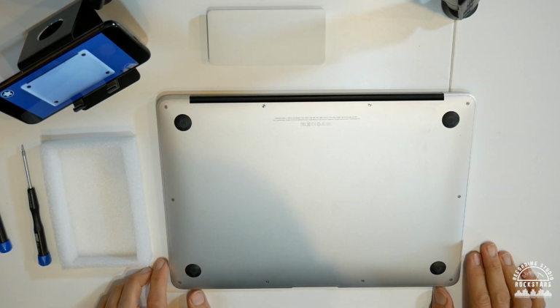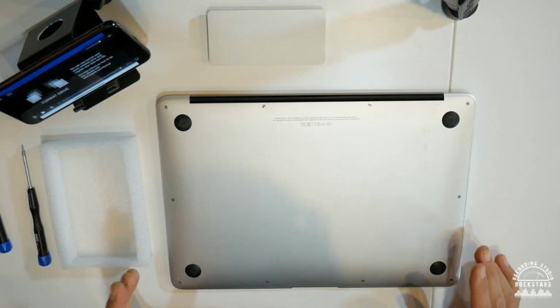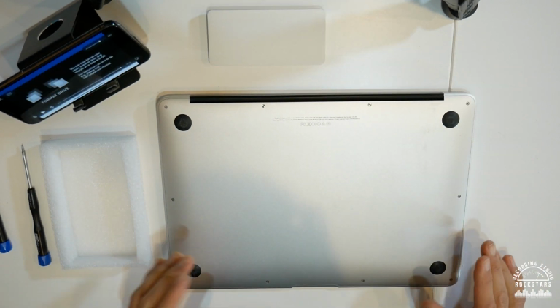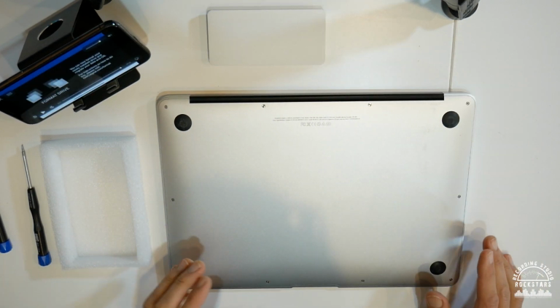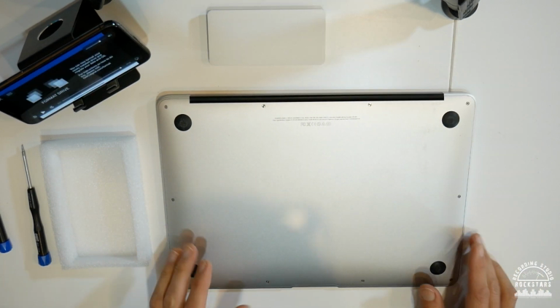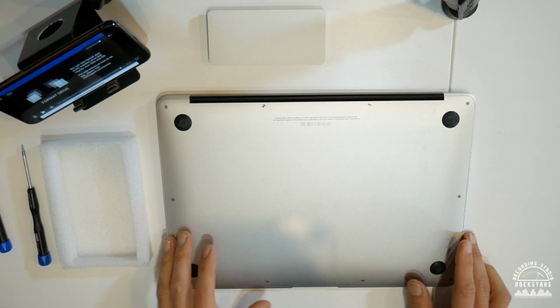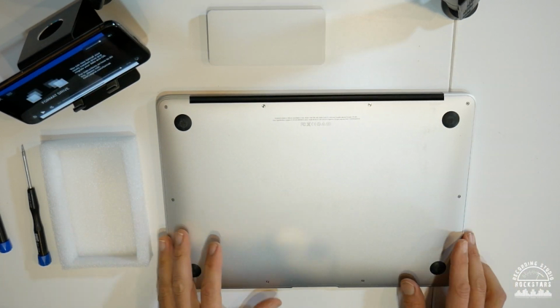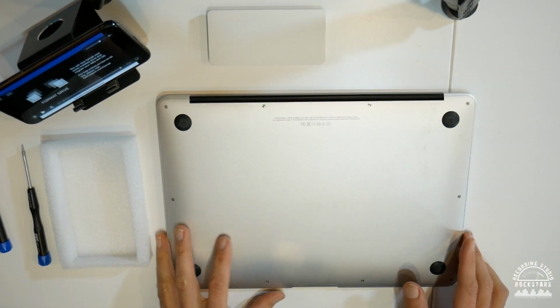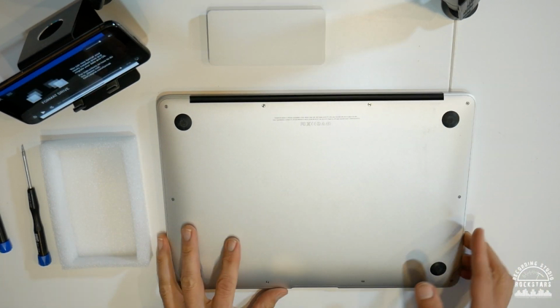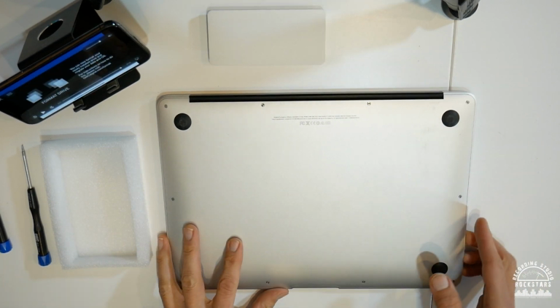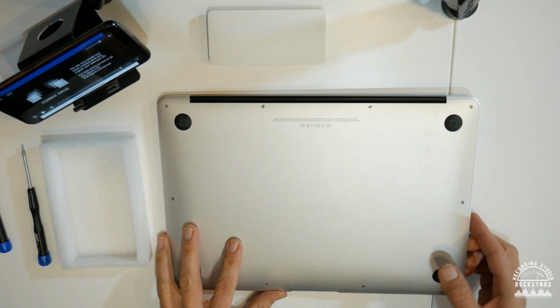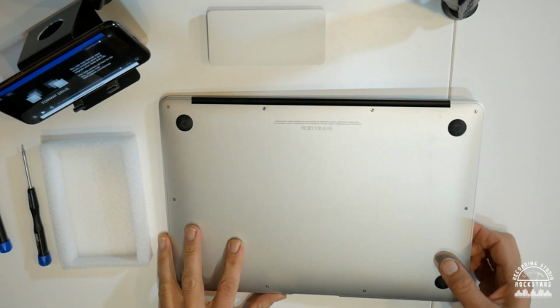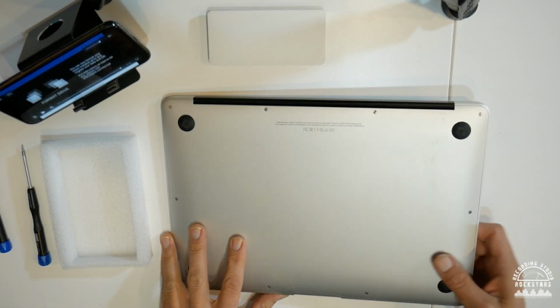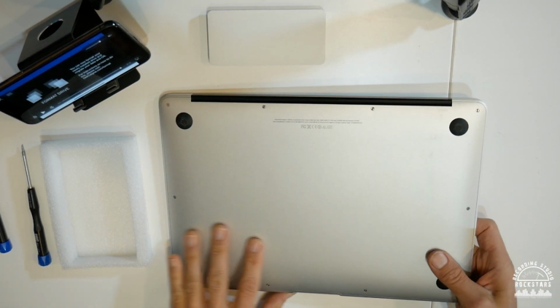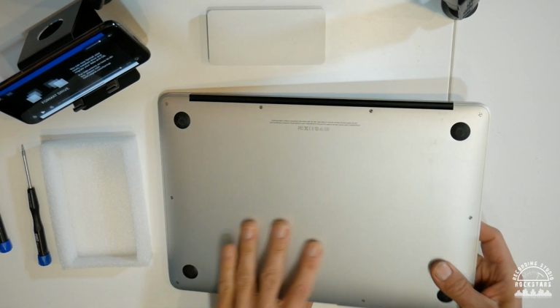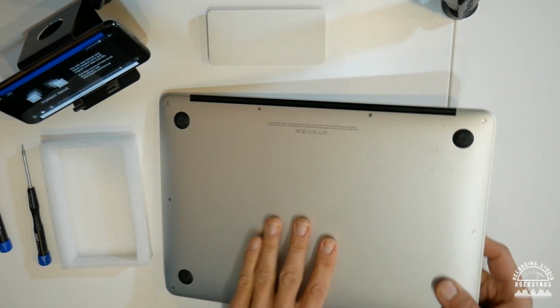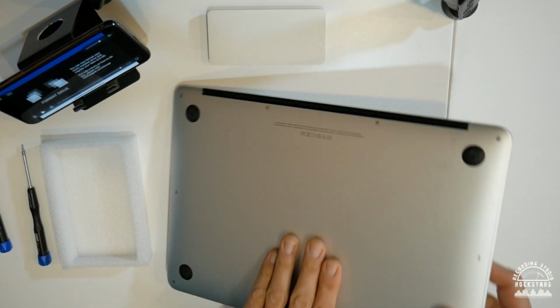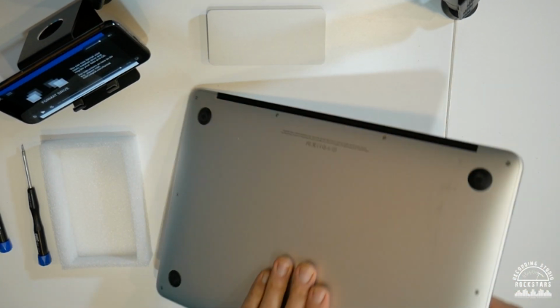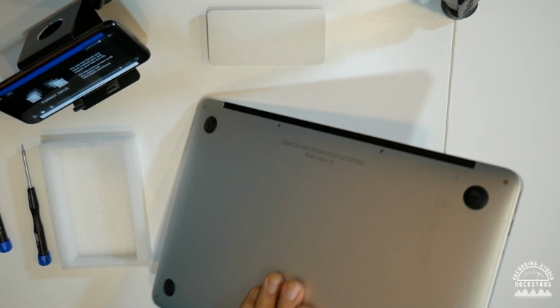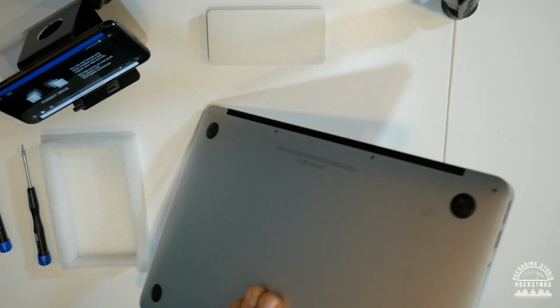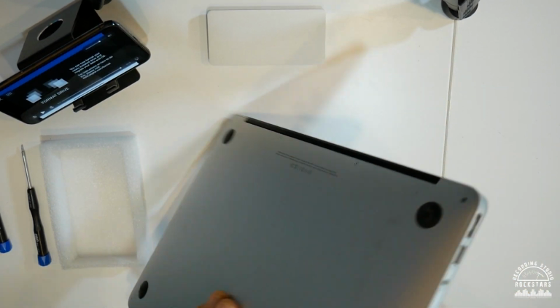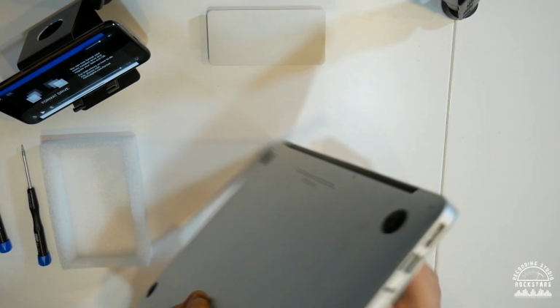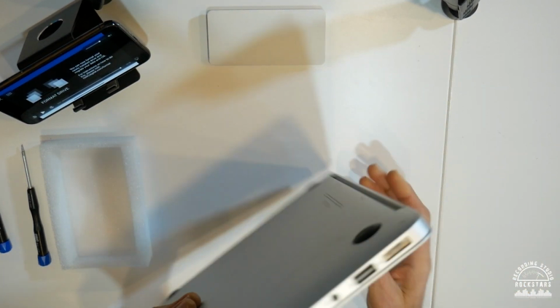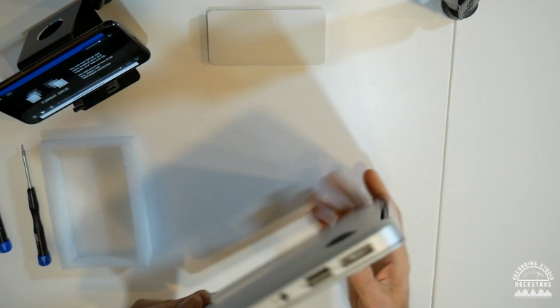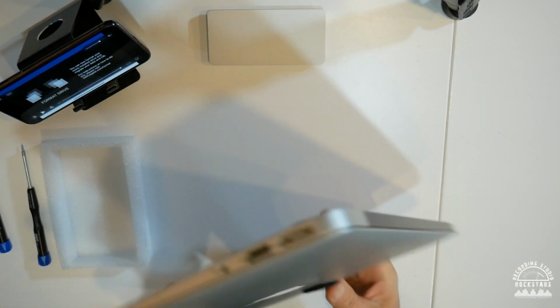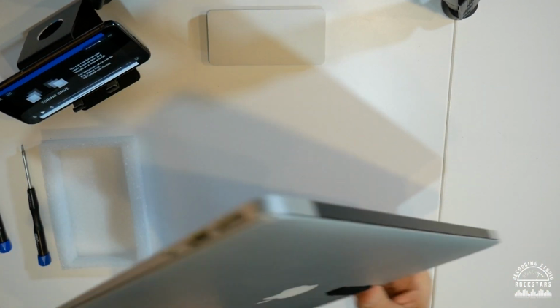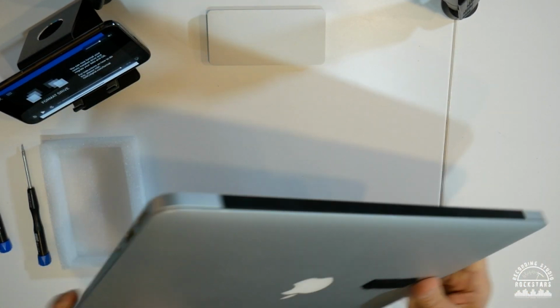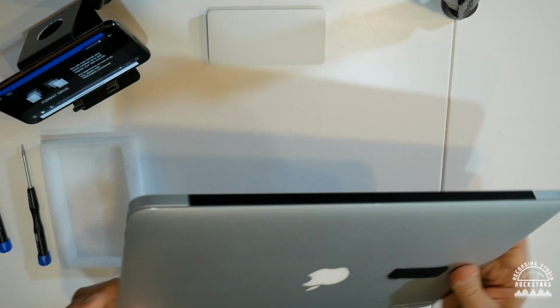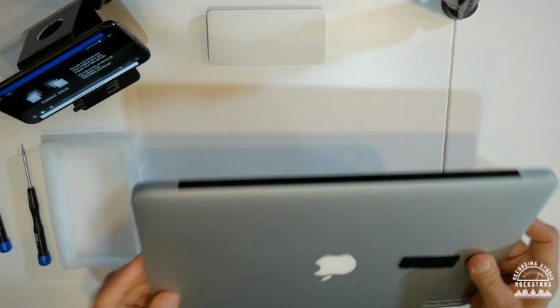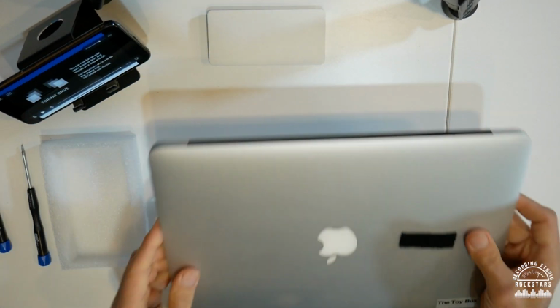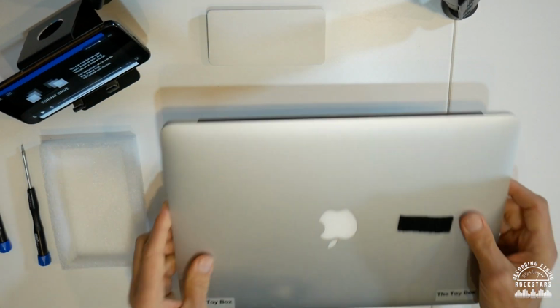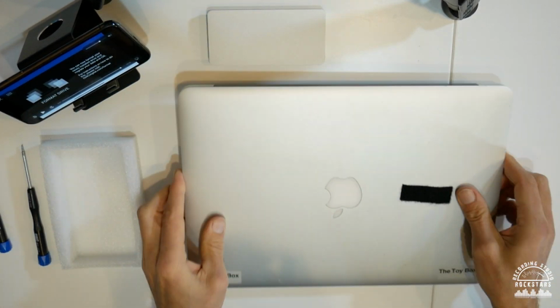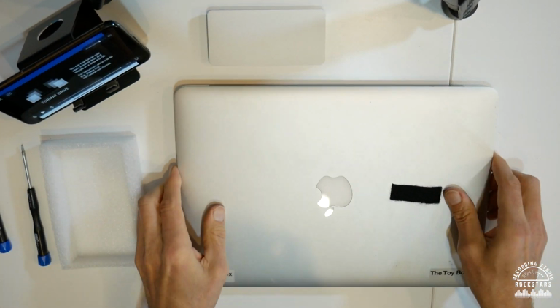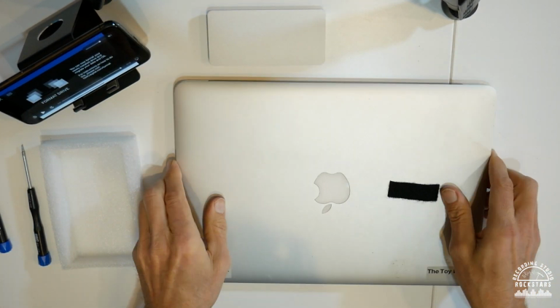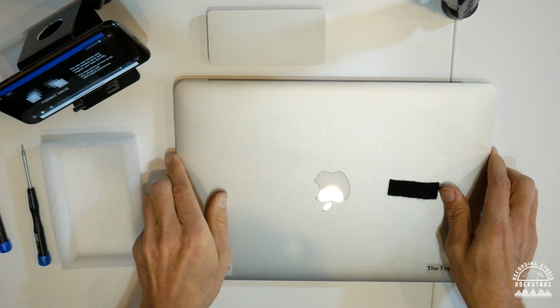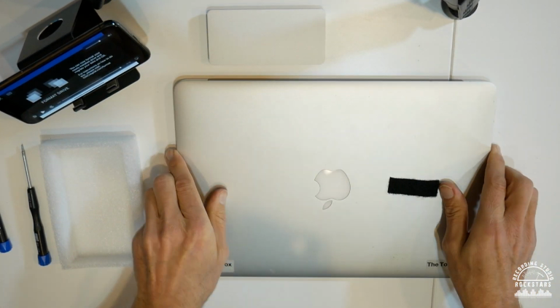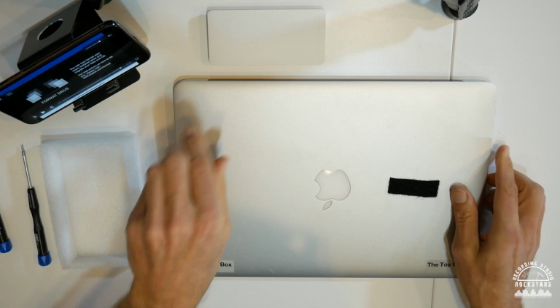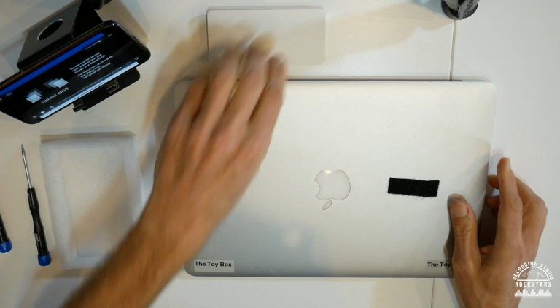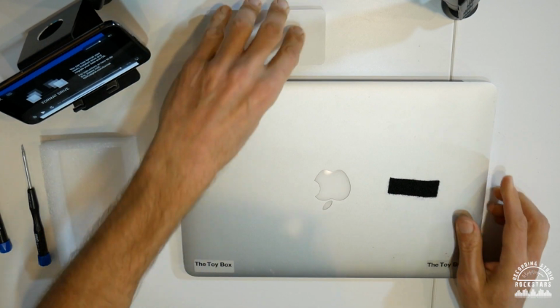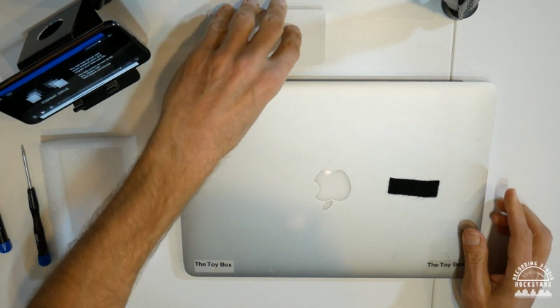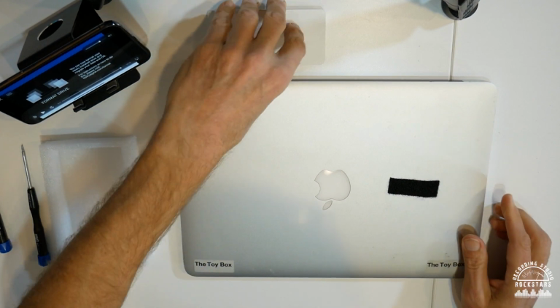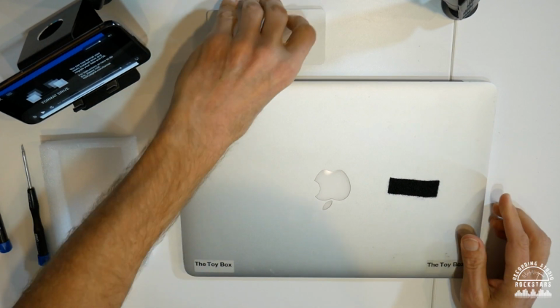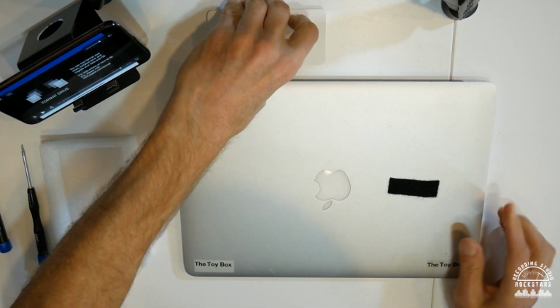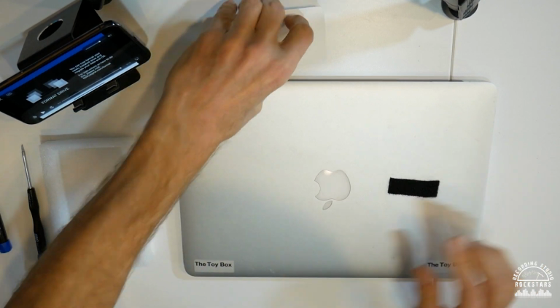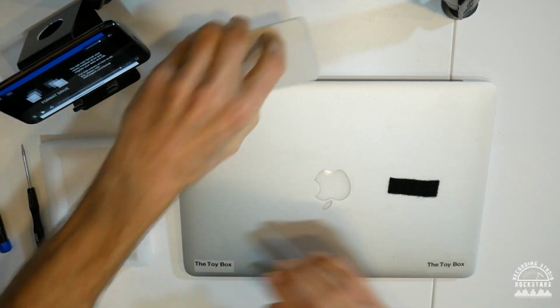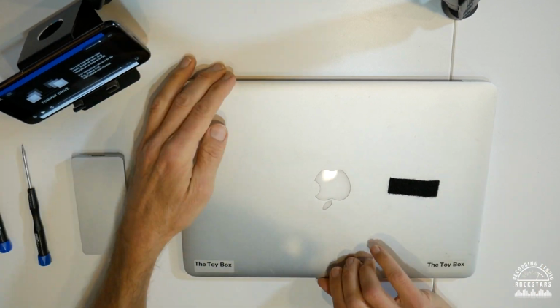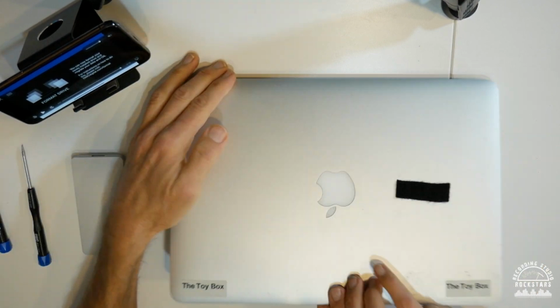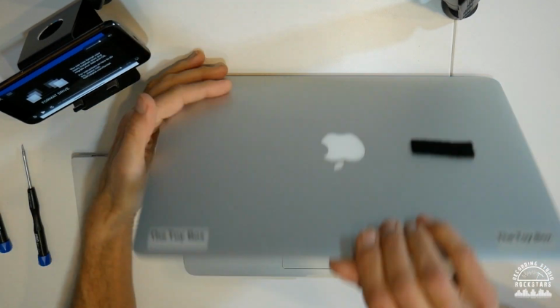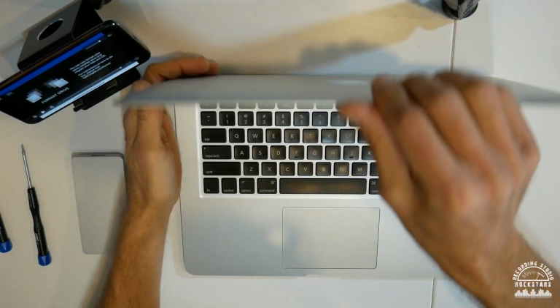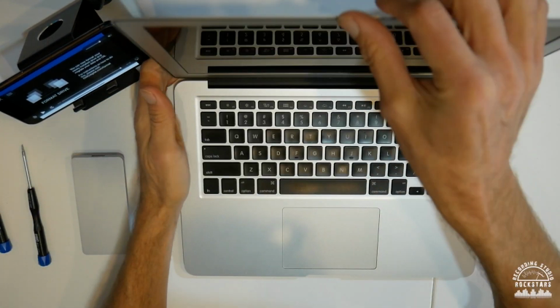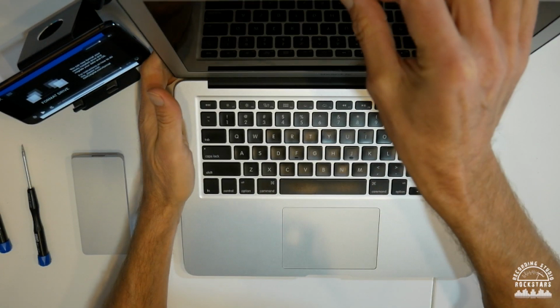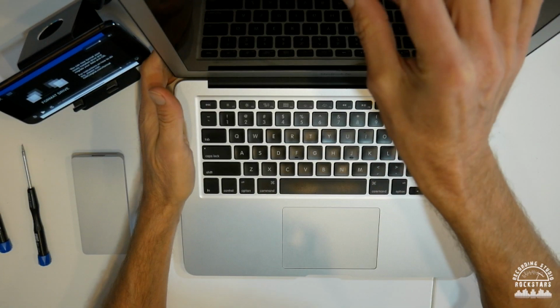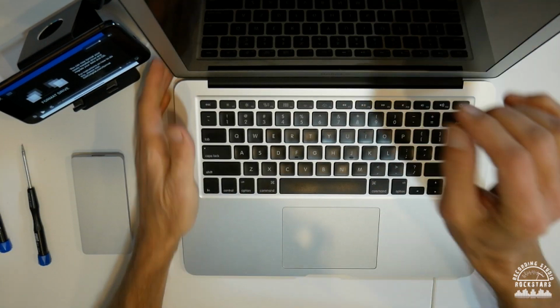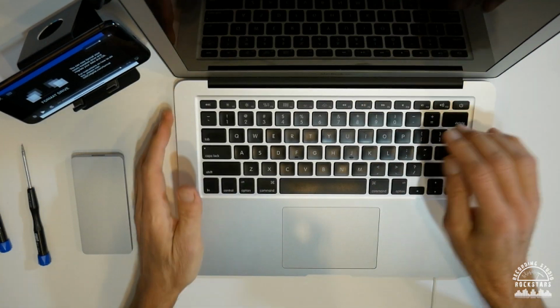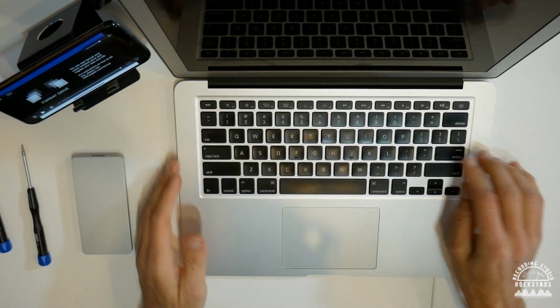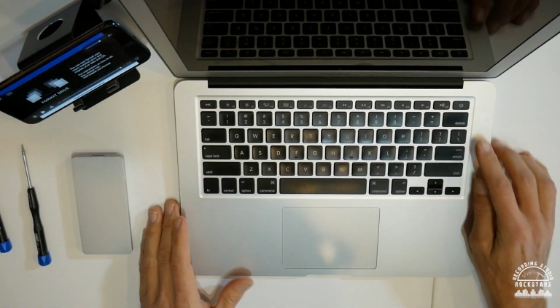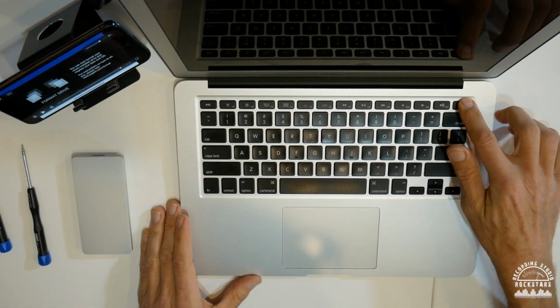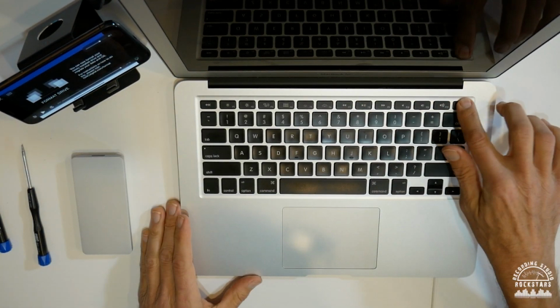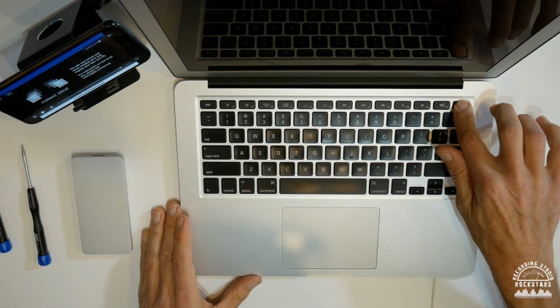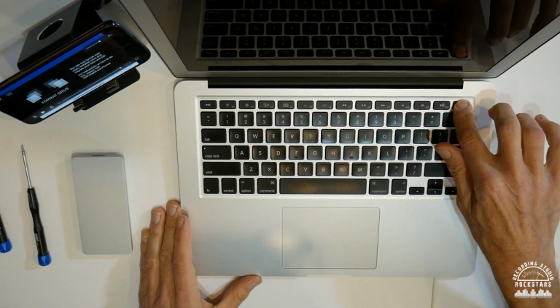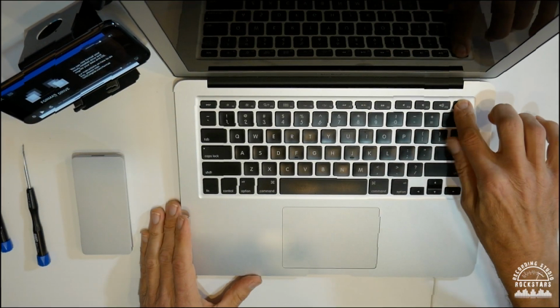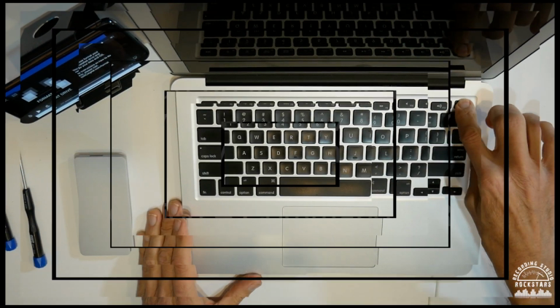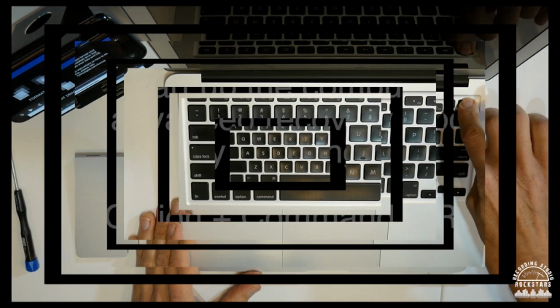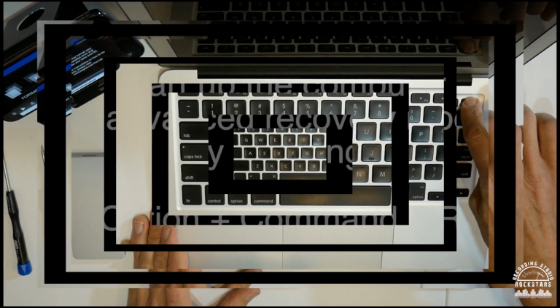Now bring the bottom cover back into place, give it a little push to clip it back, put all the screws back starting with the long ones using the Pentalobe P5 screwdriver, then flip the MacBook Air back over, open it up, and turn it on.